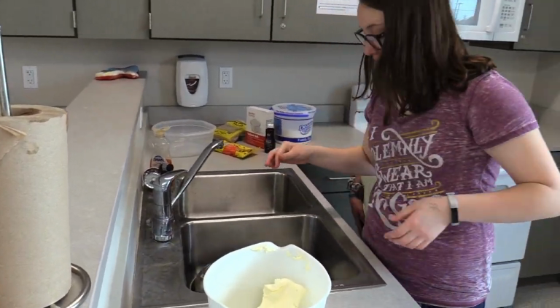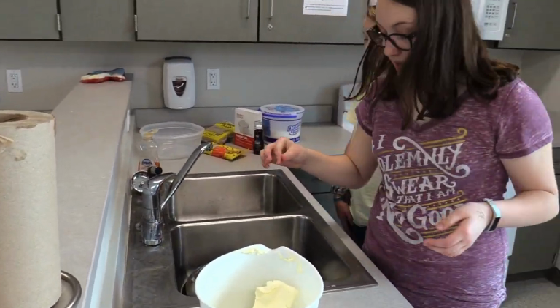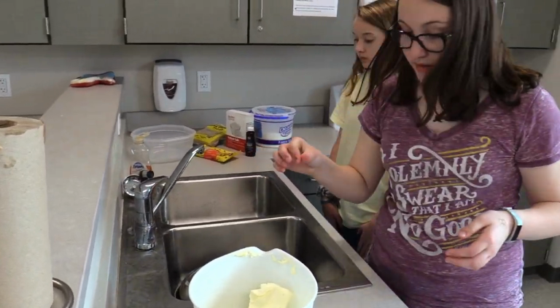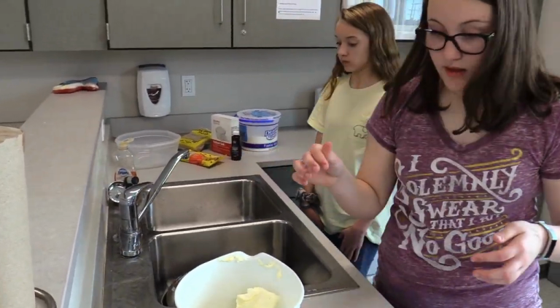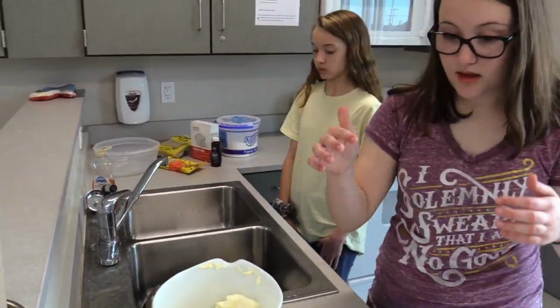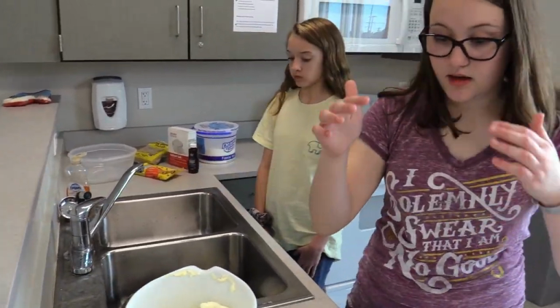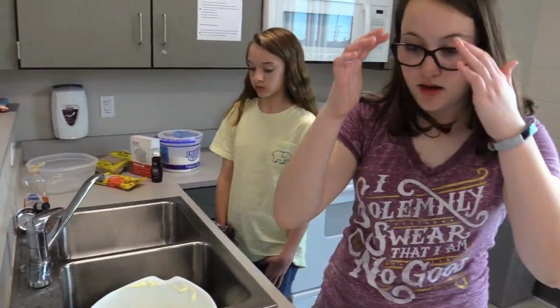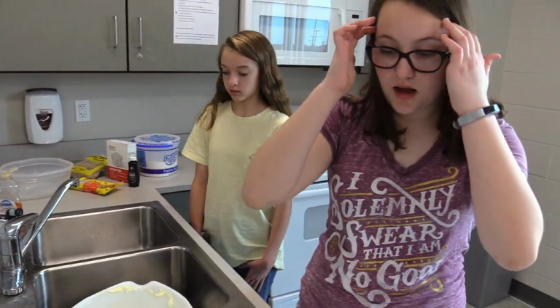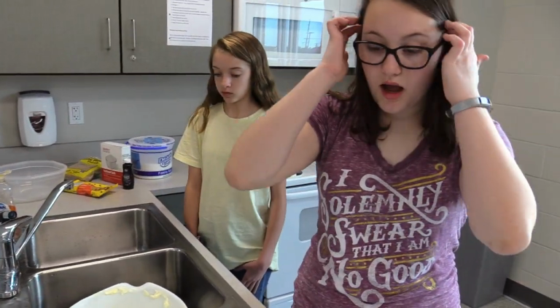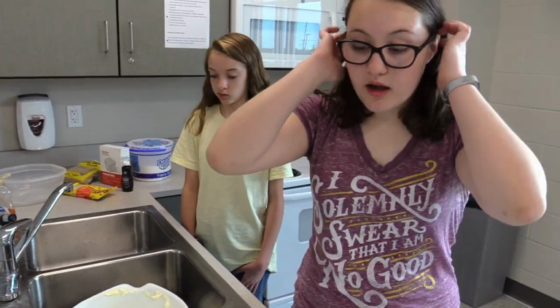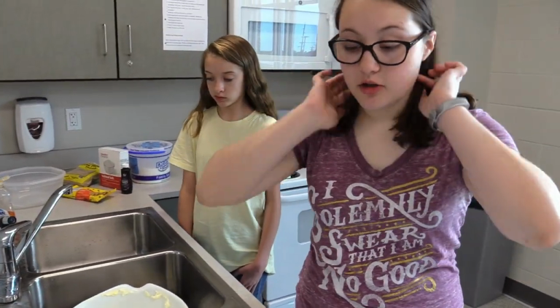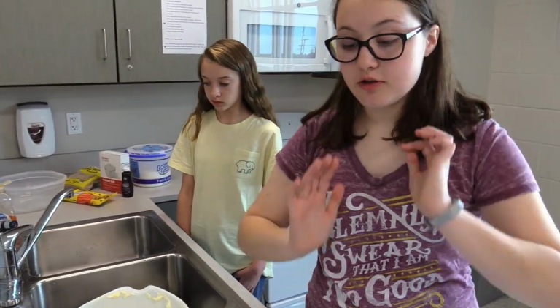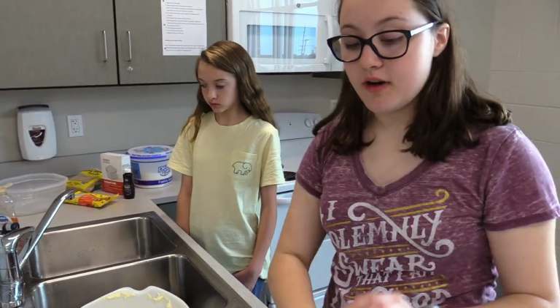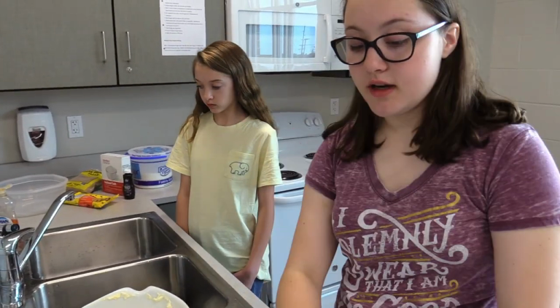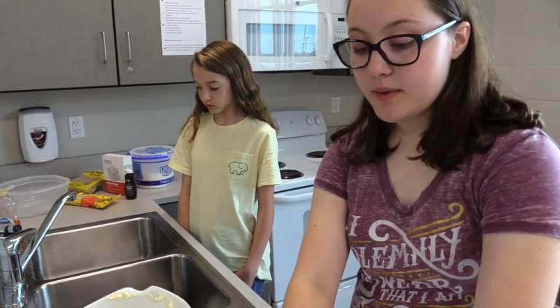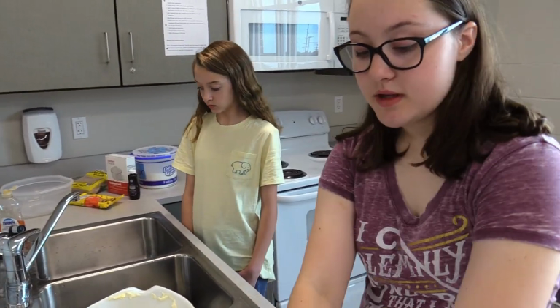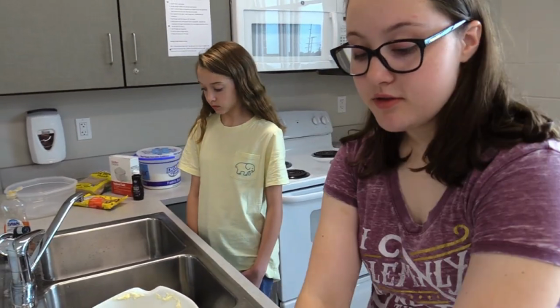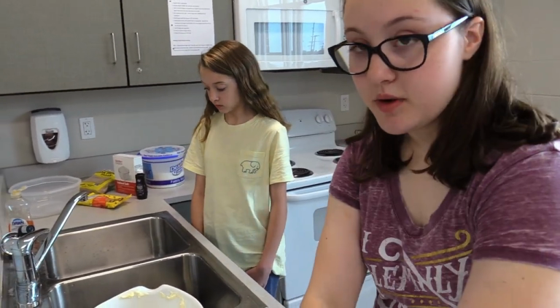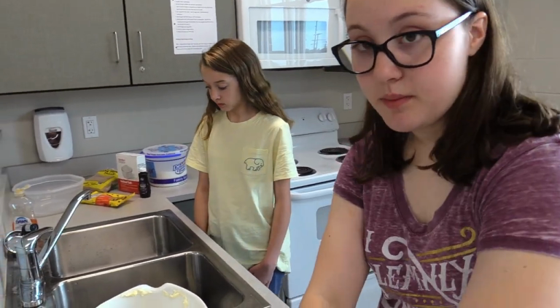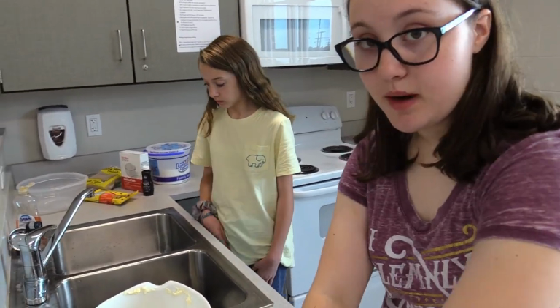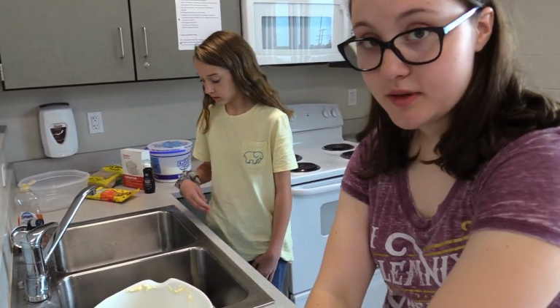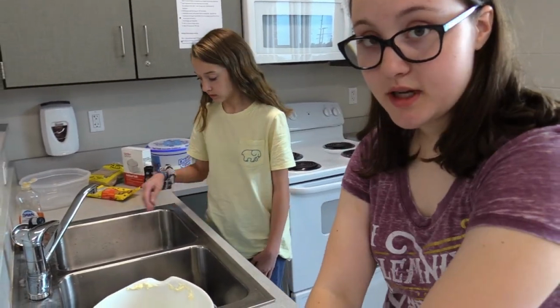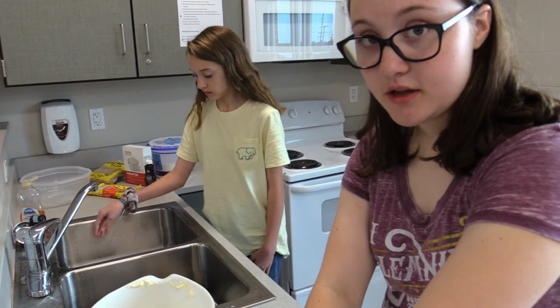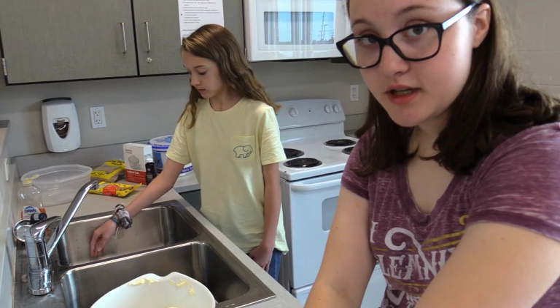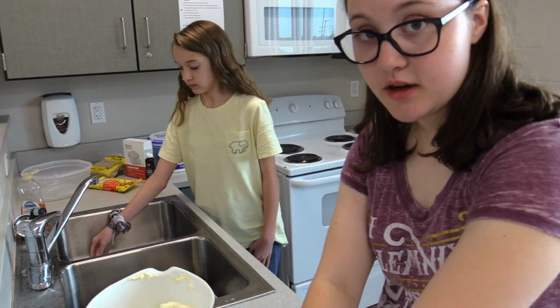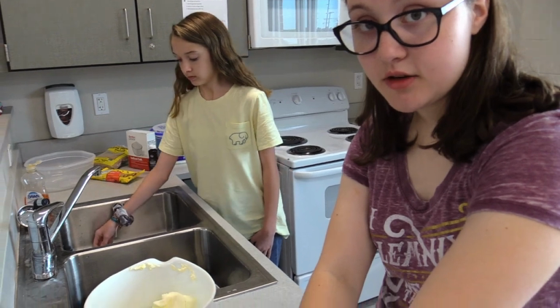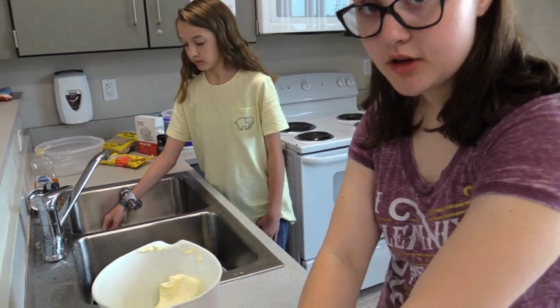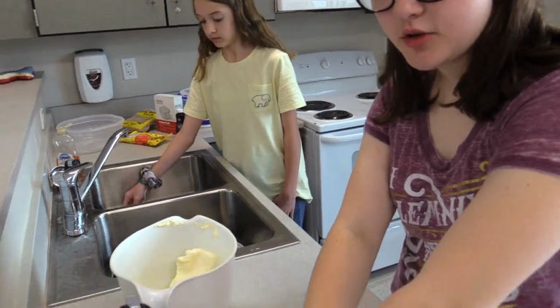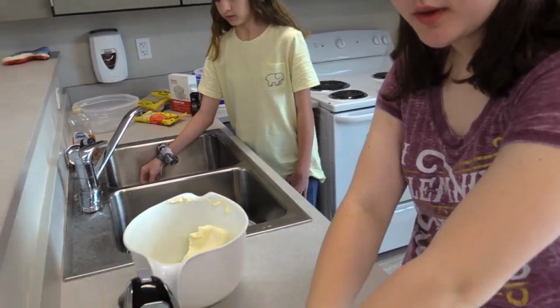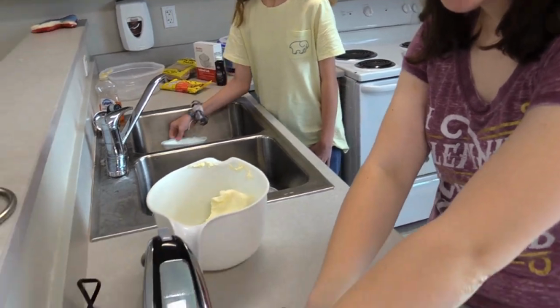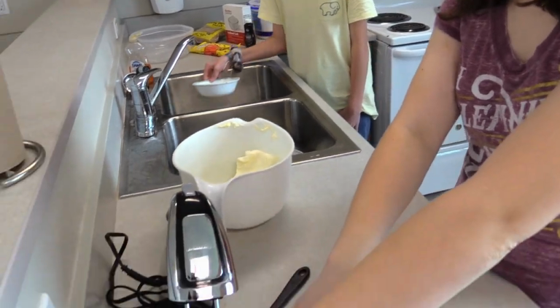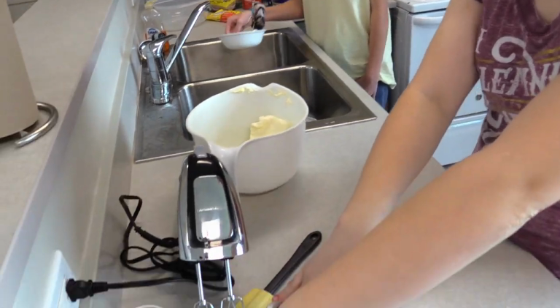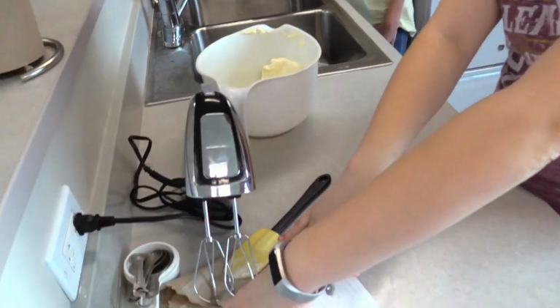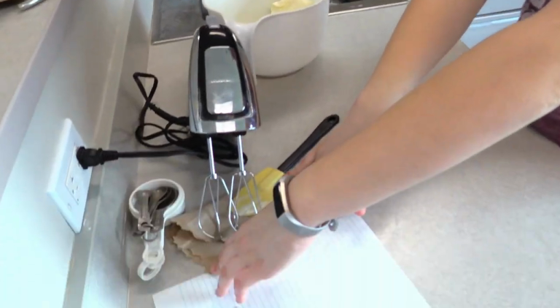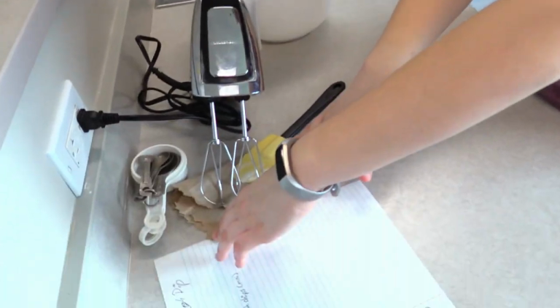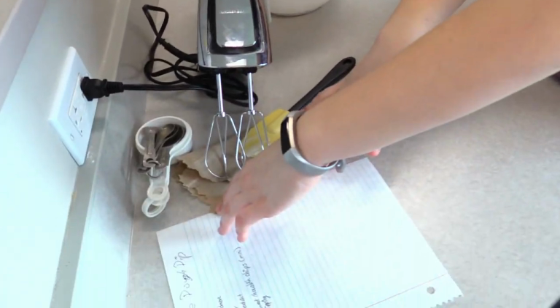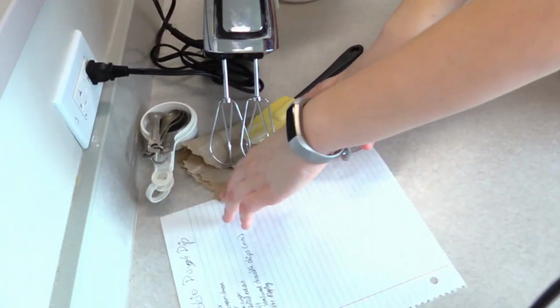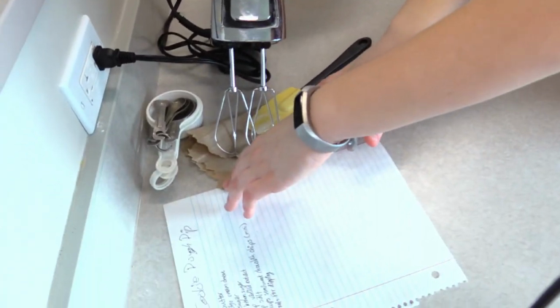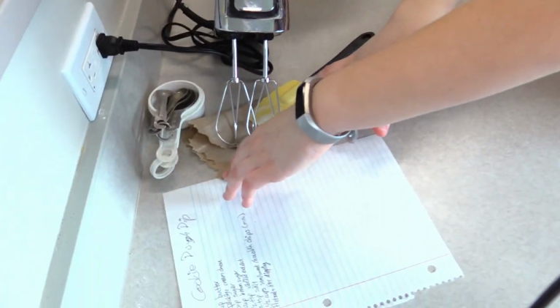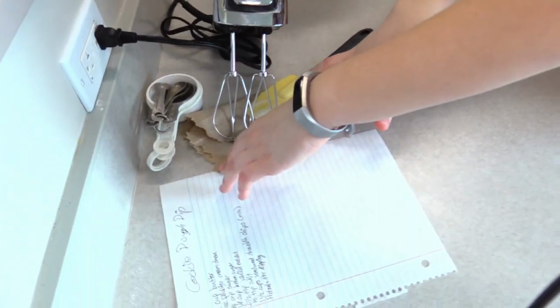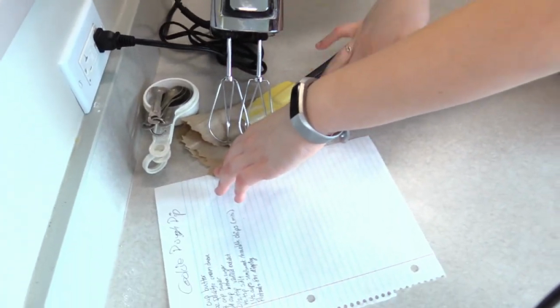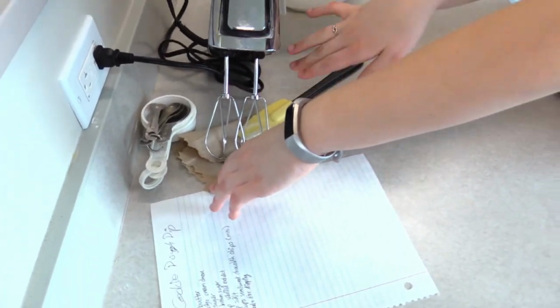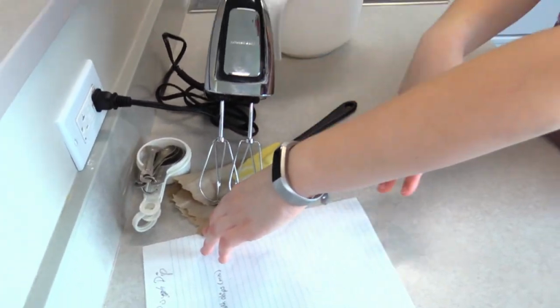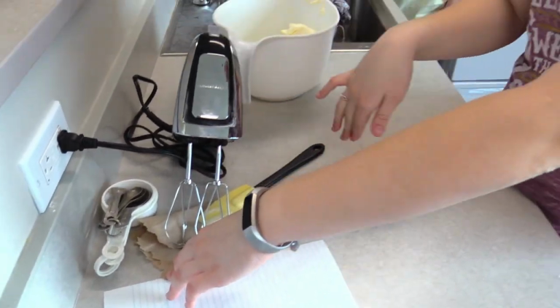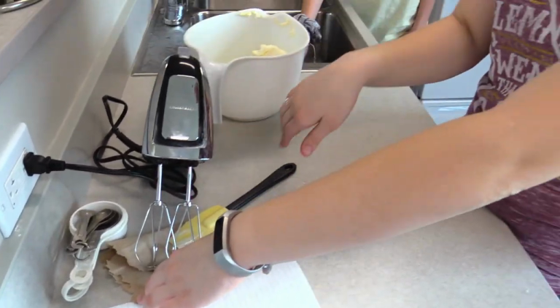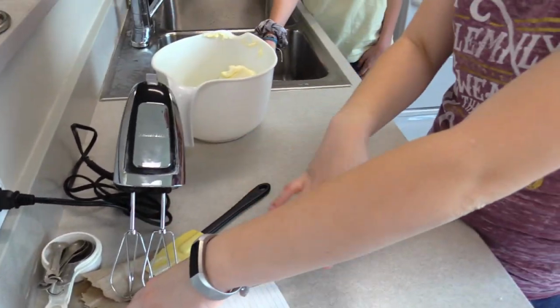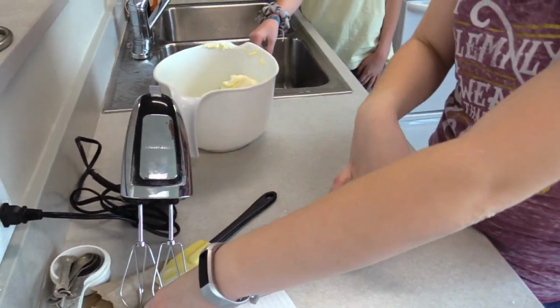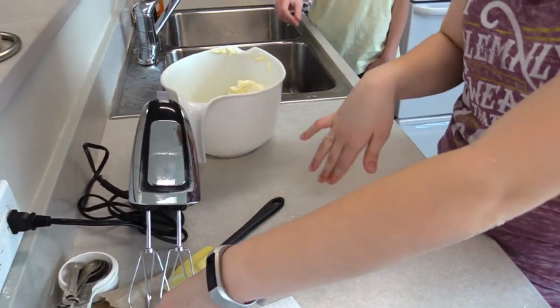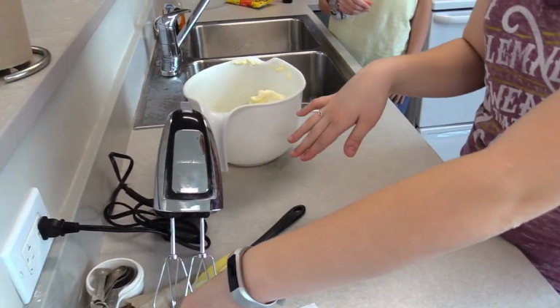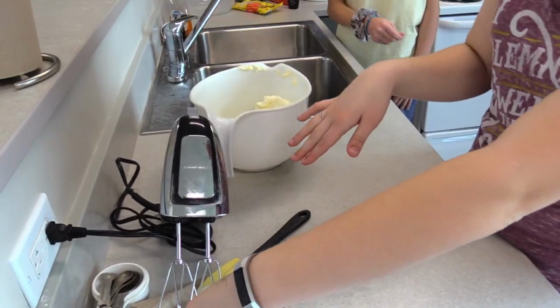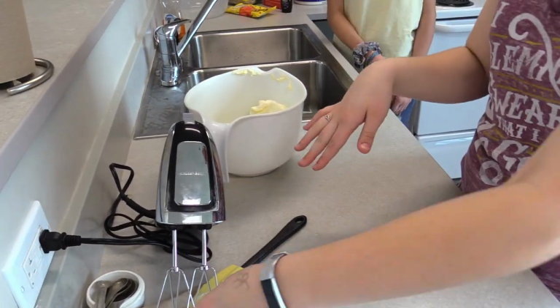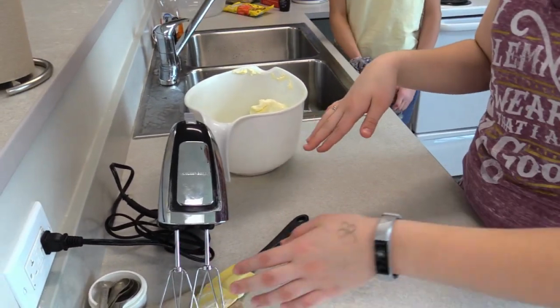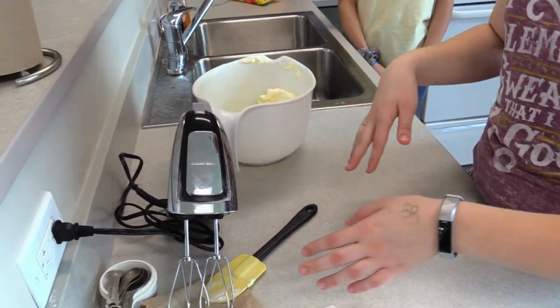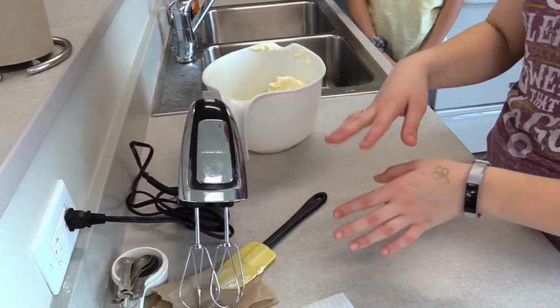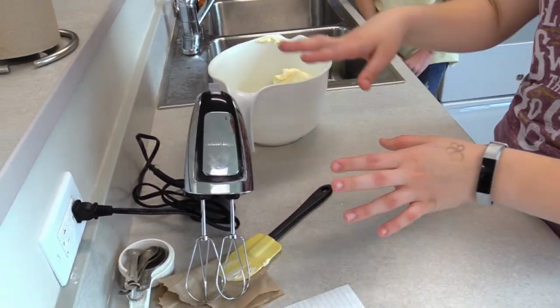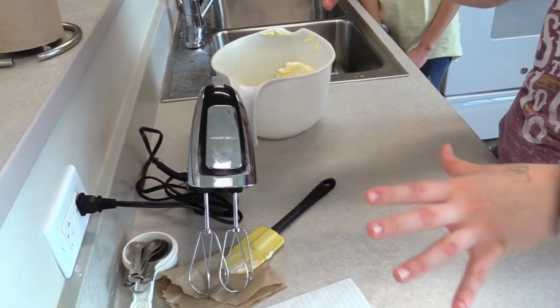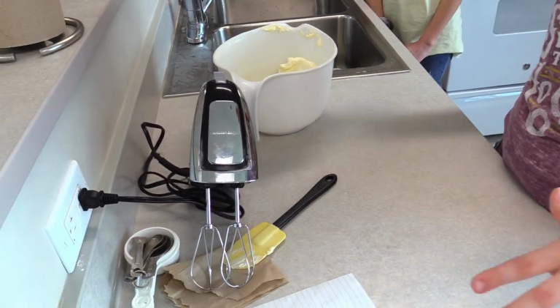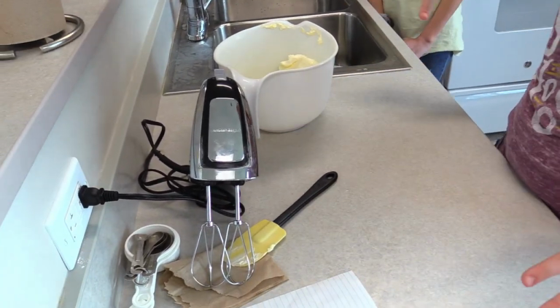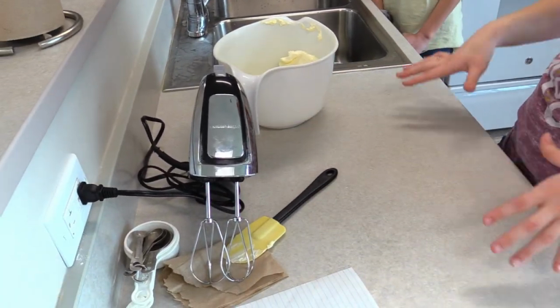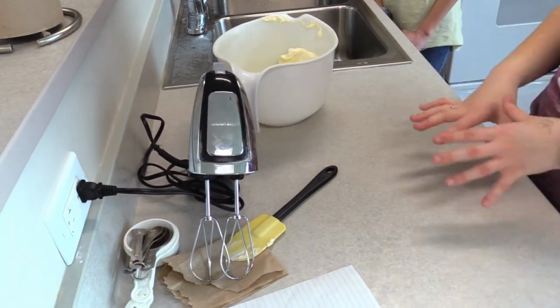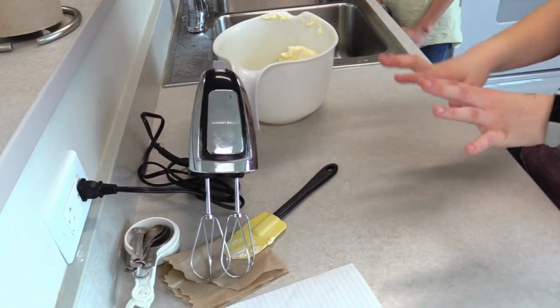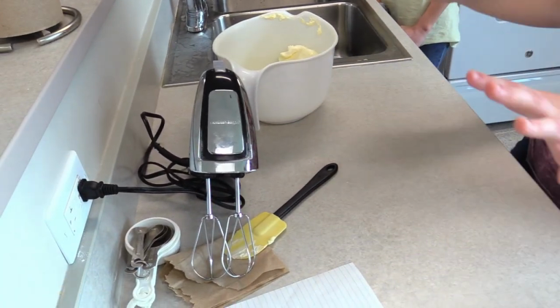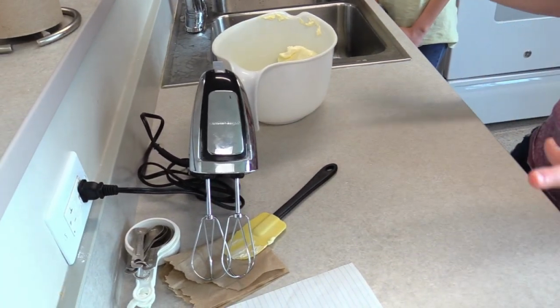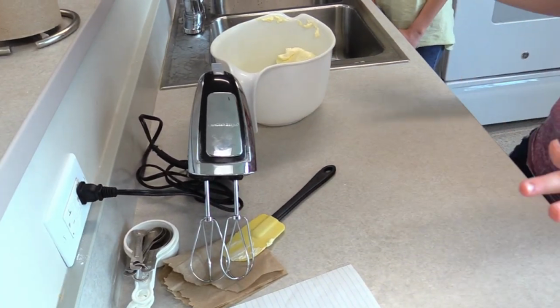I also find it best to put a paper towel down on your workstation so that you don't get anything all over the counter.